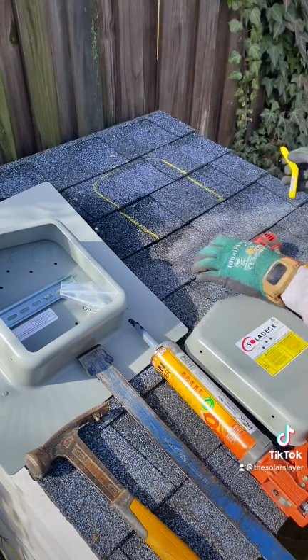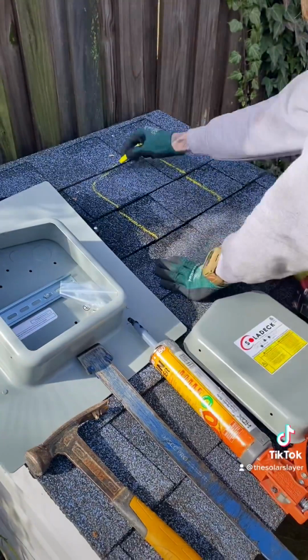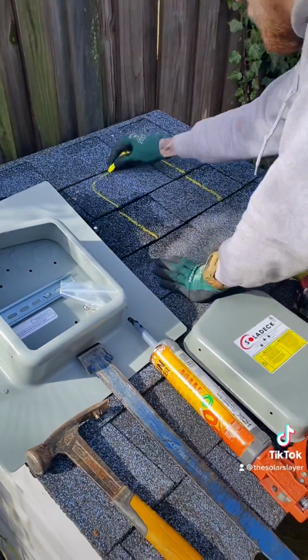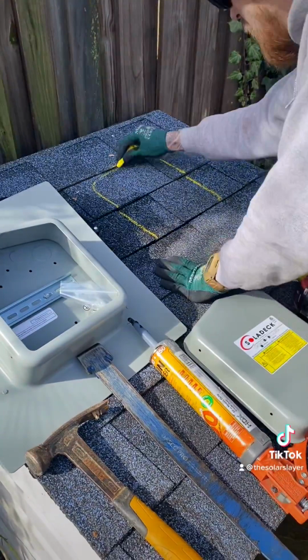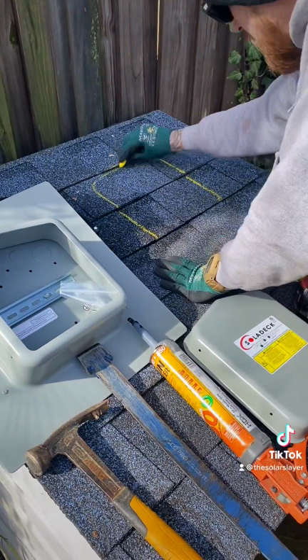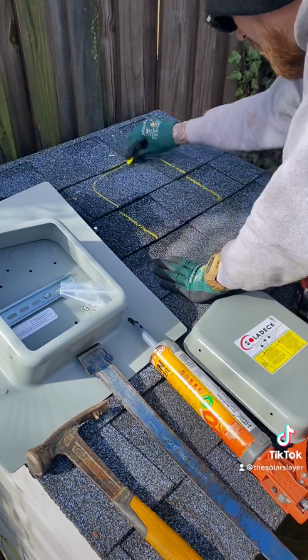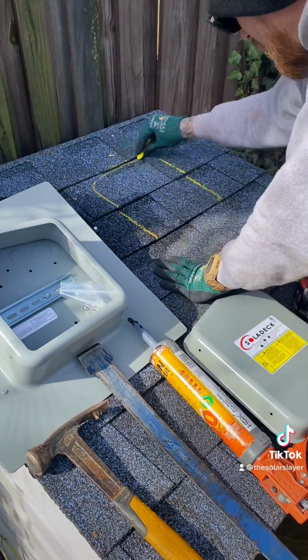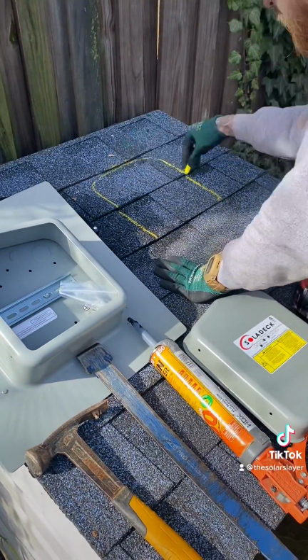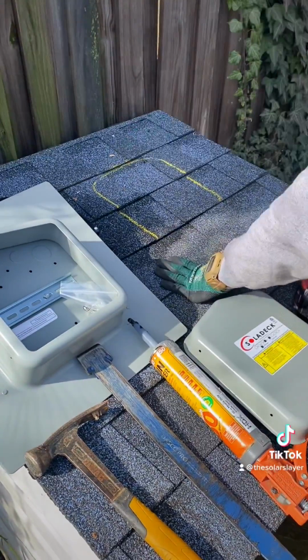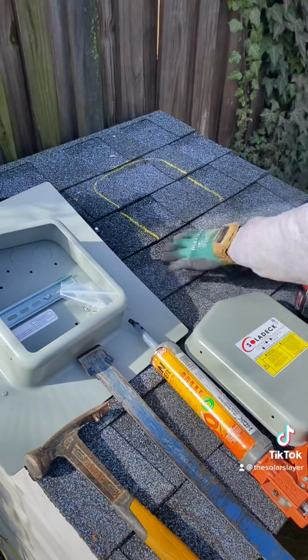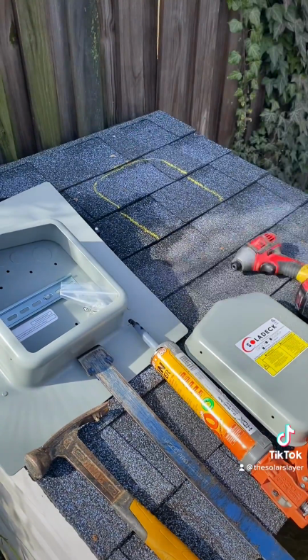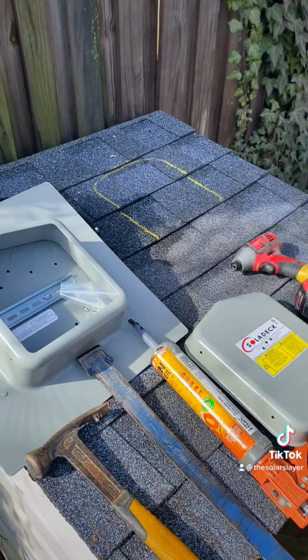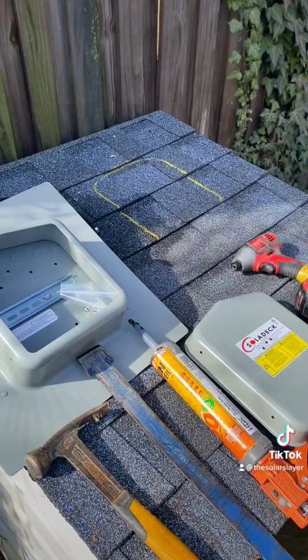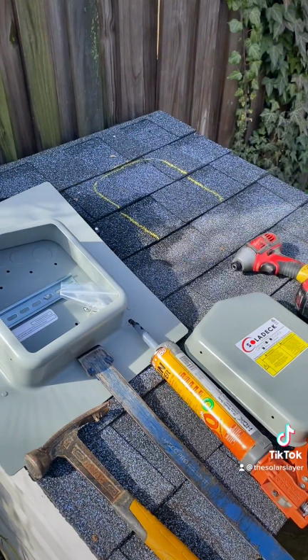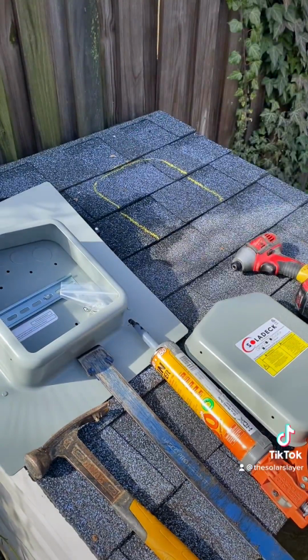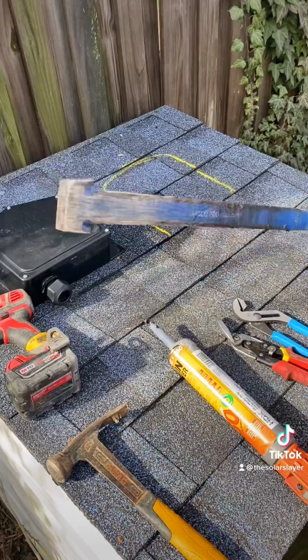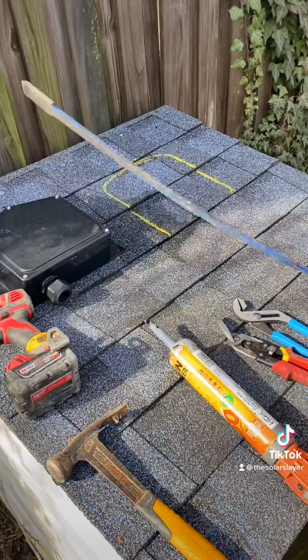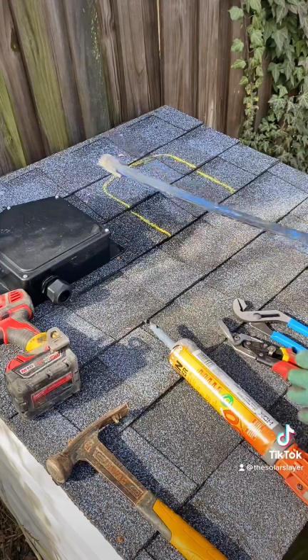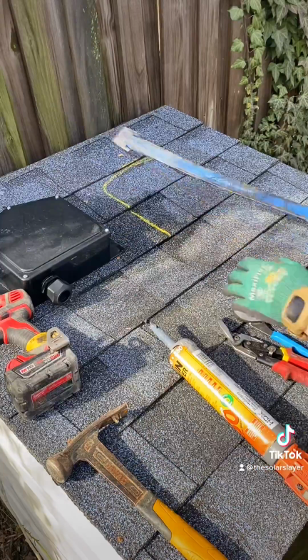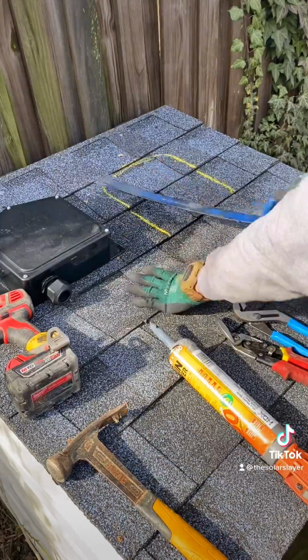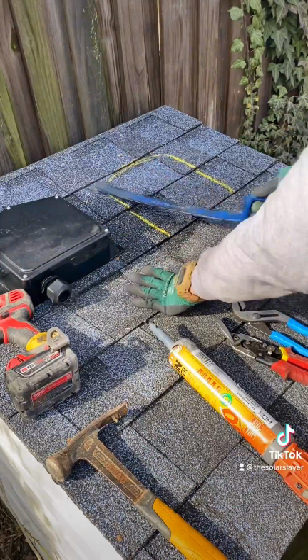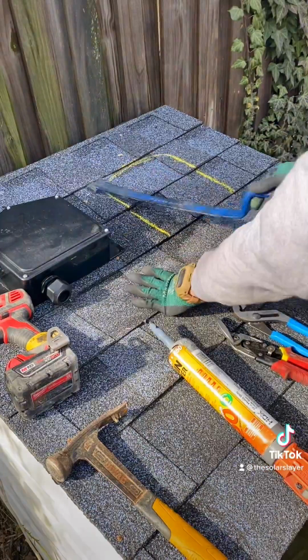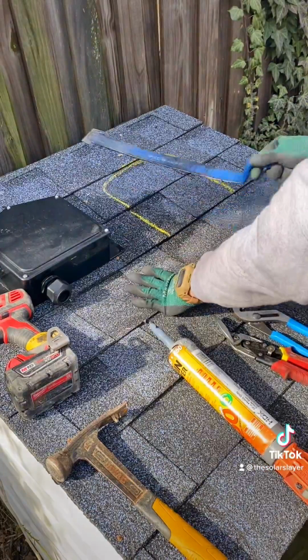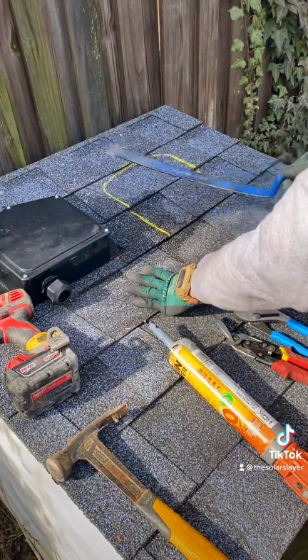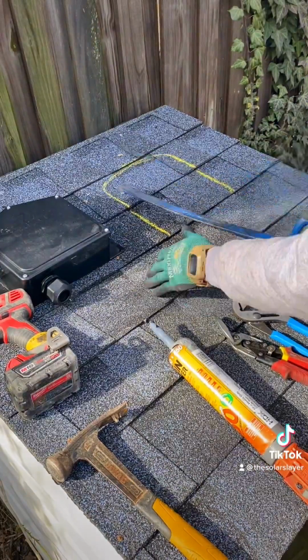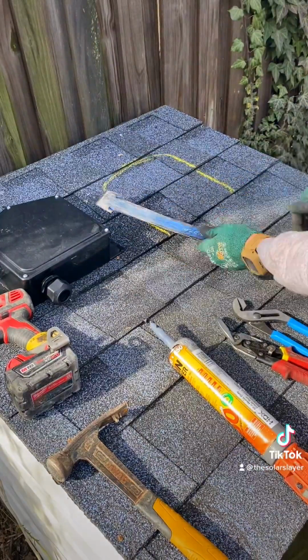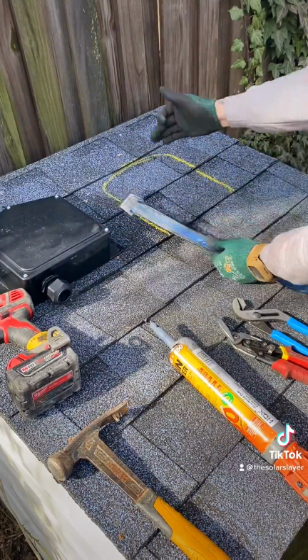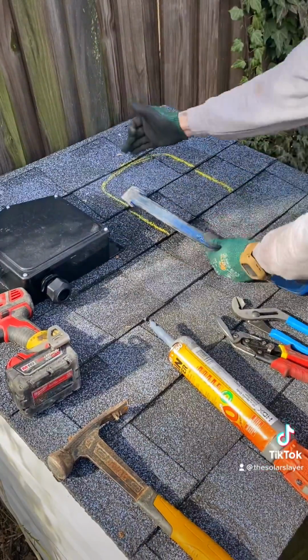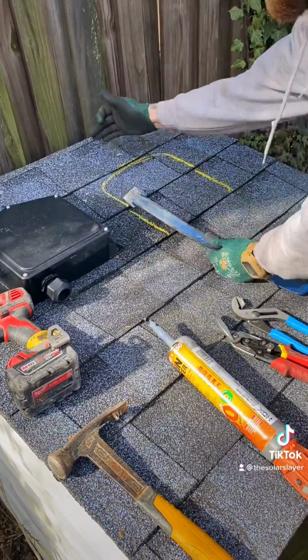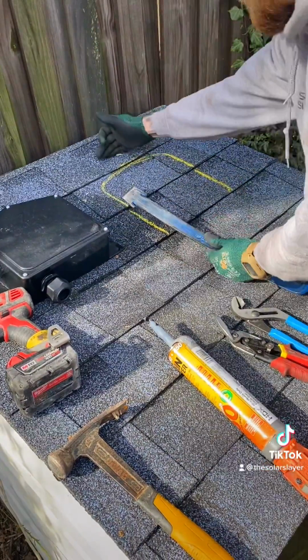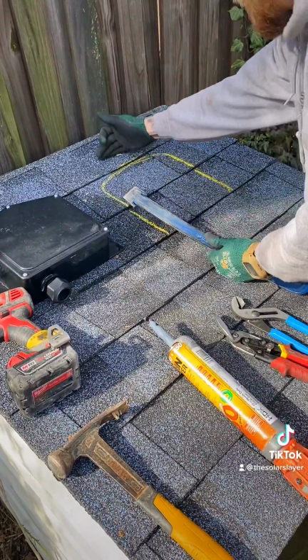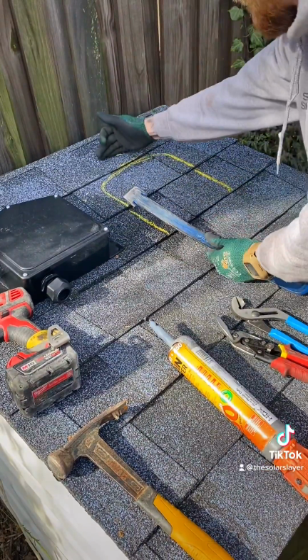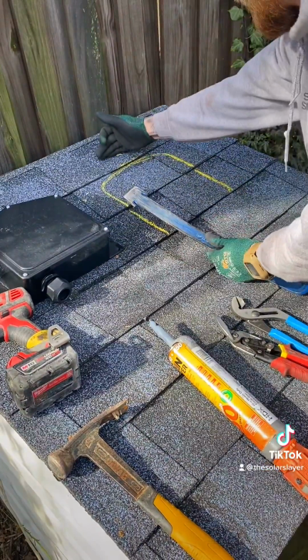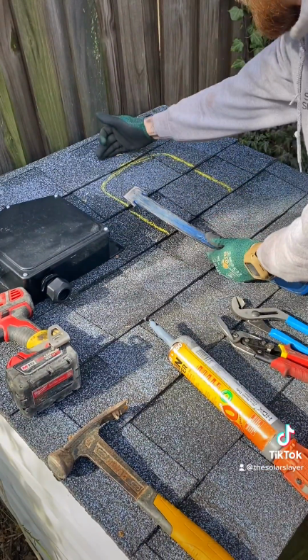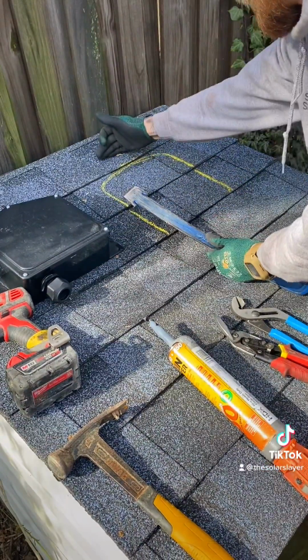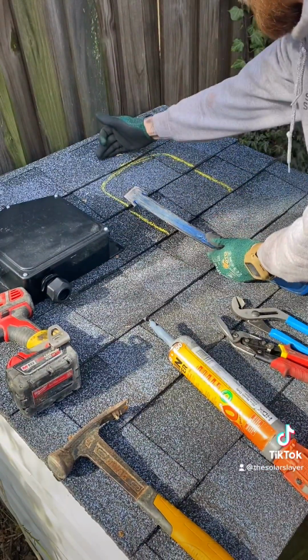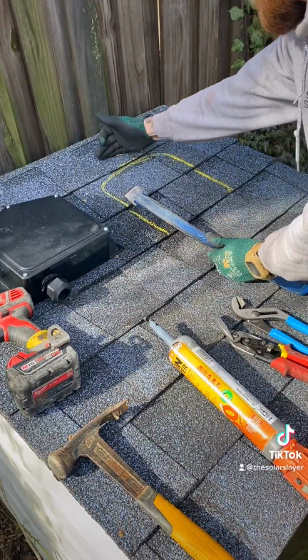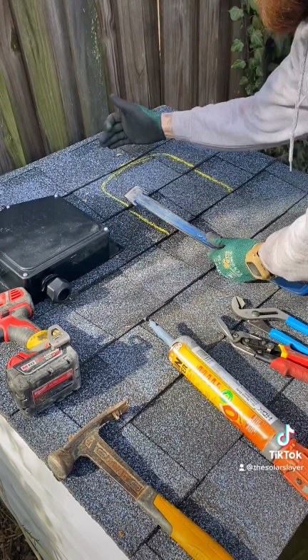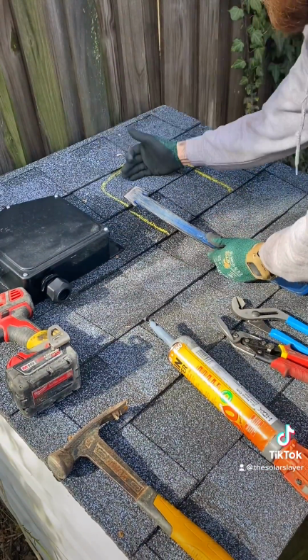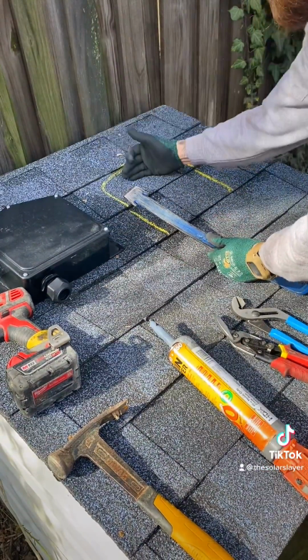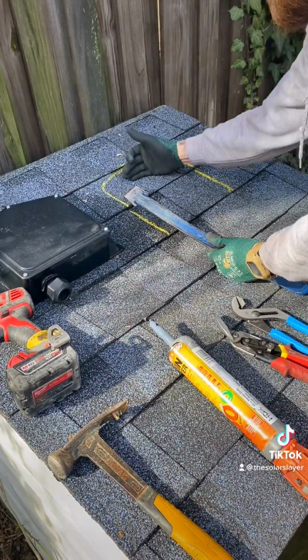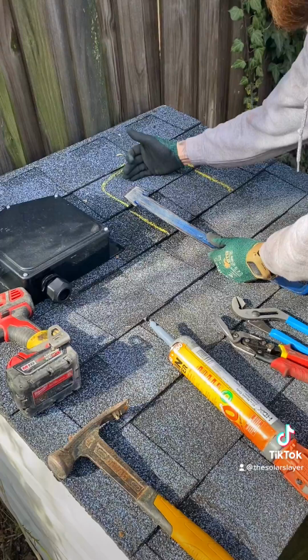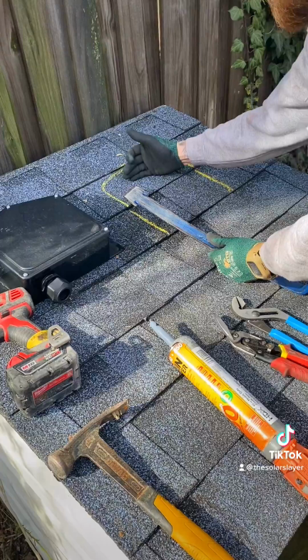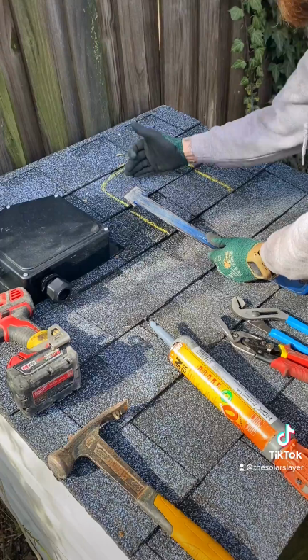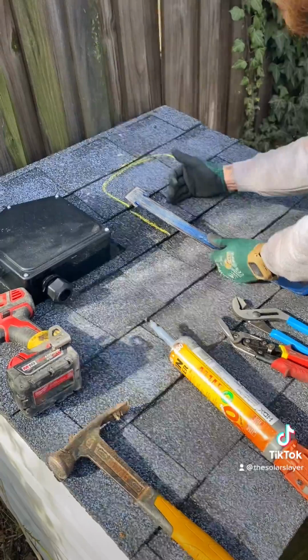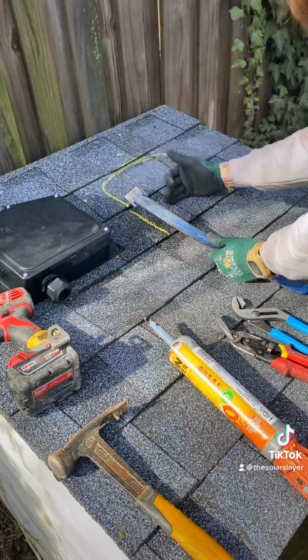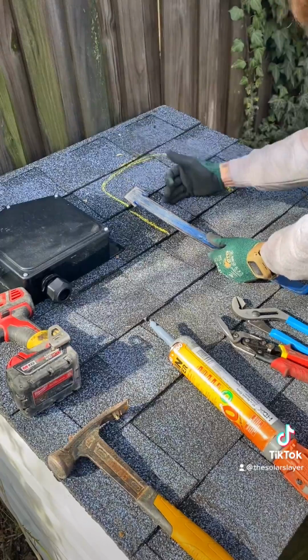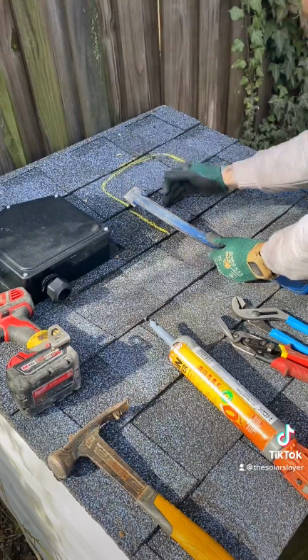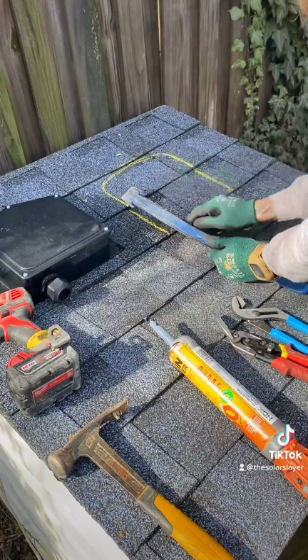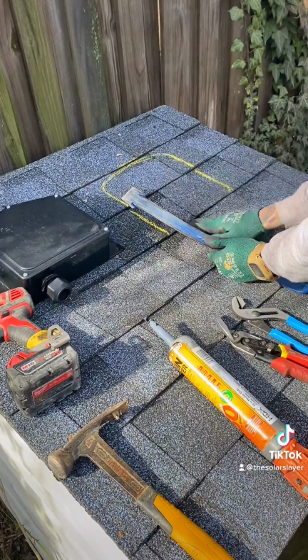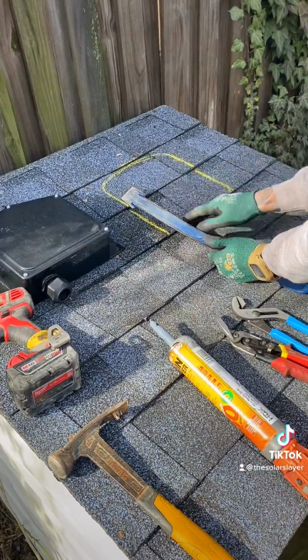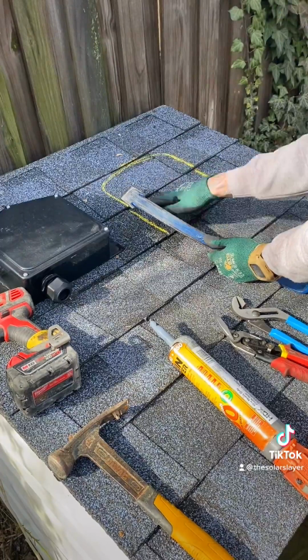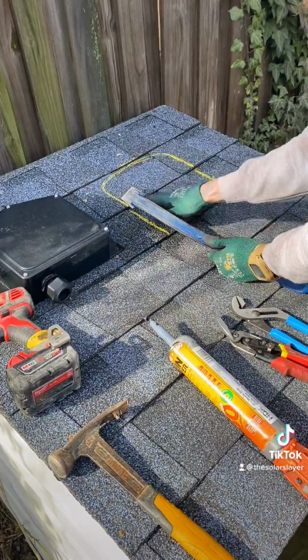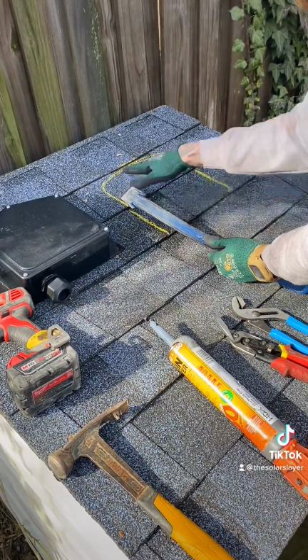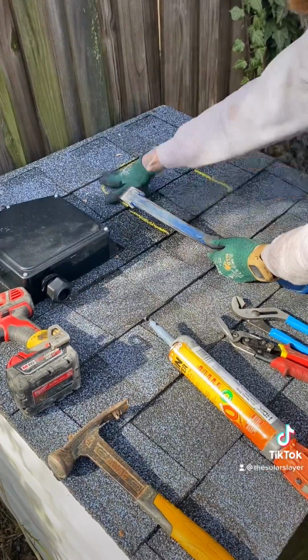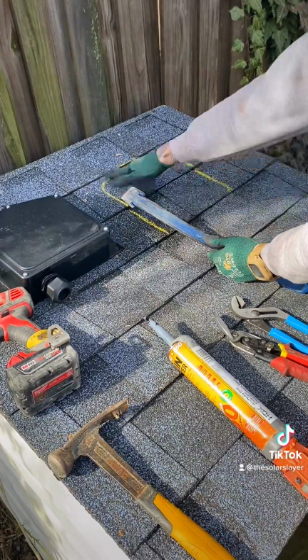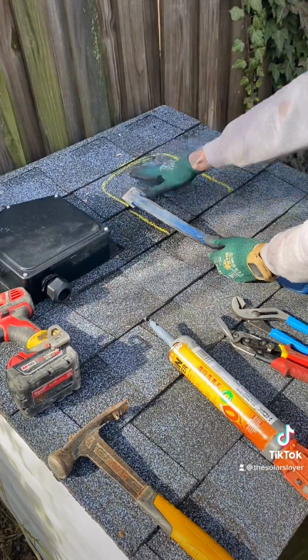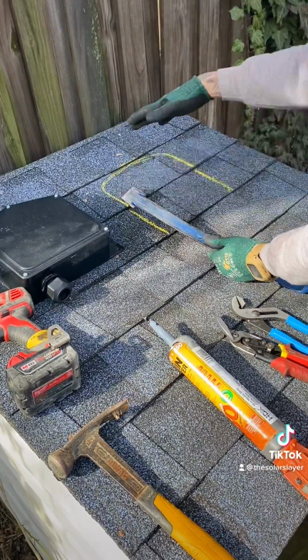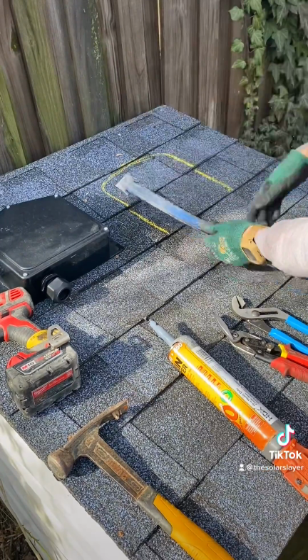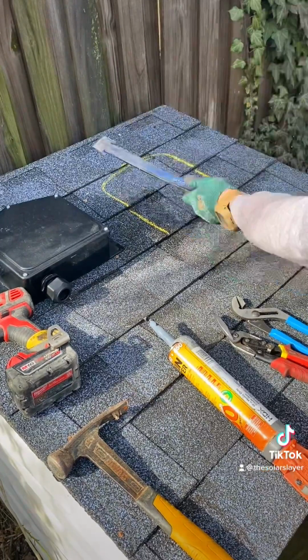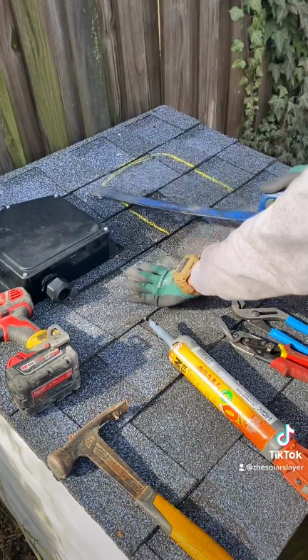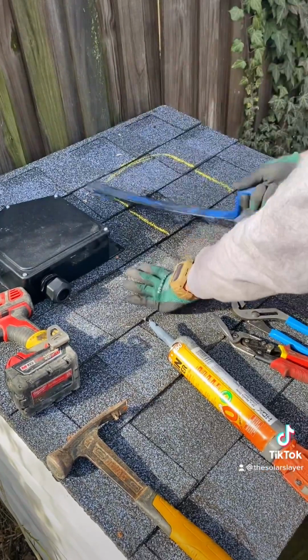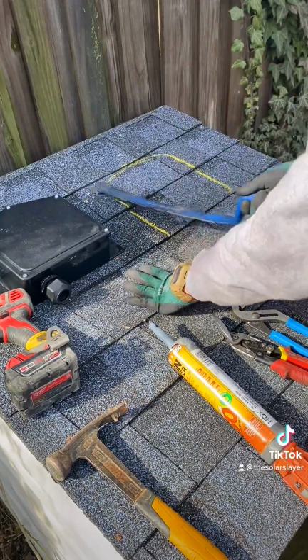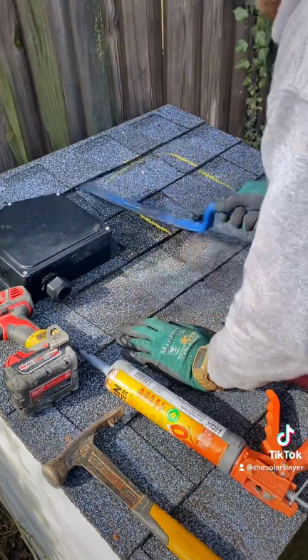You want the bottom of that lid flush with the bottom of that shingle line, and then you're going to pry three layers of shingles — this one, this one, and this one.